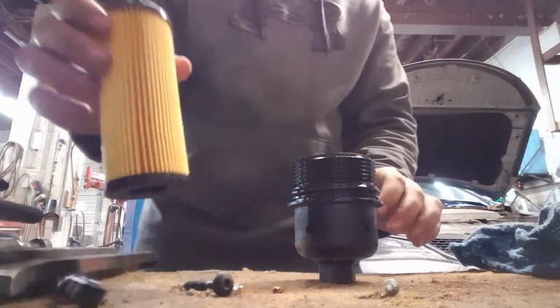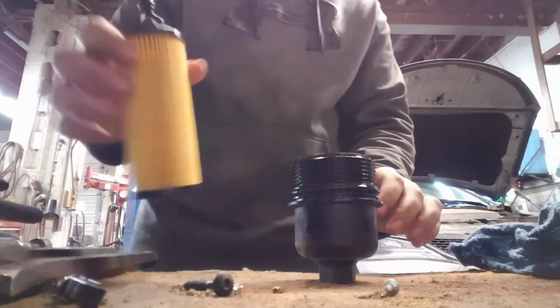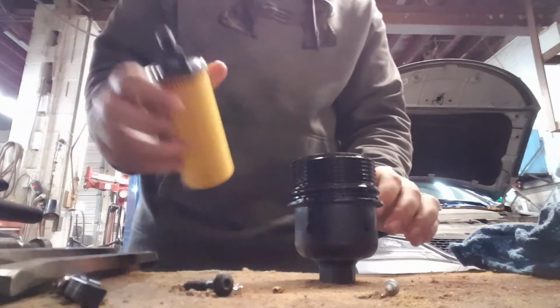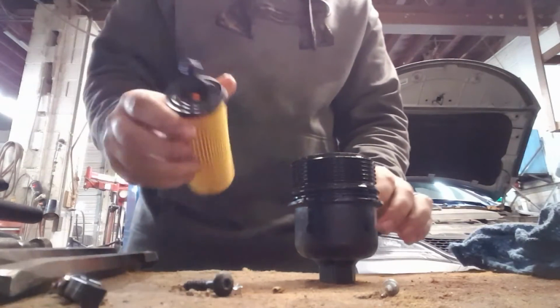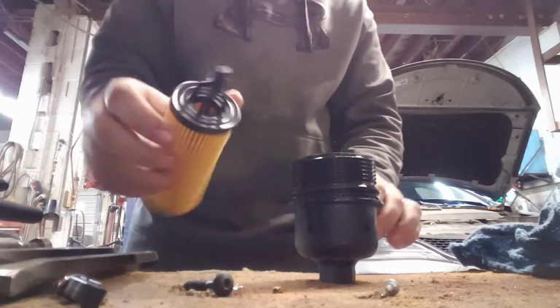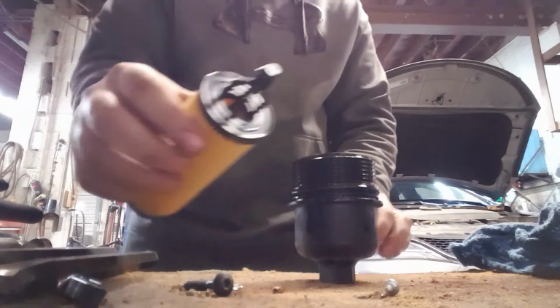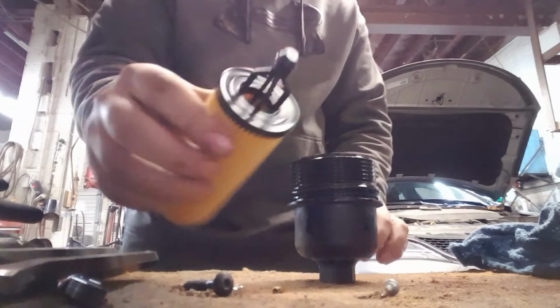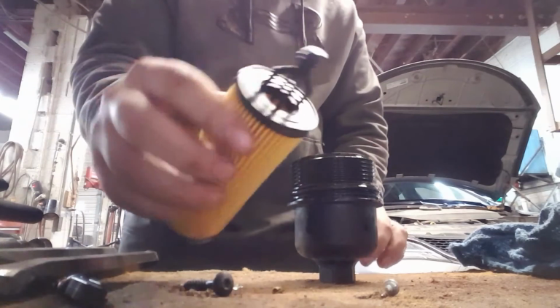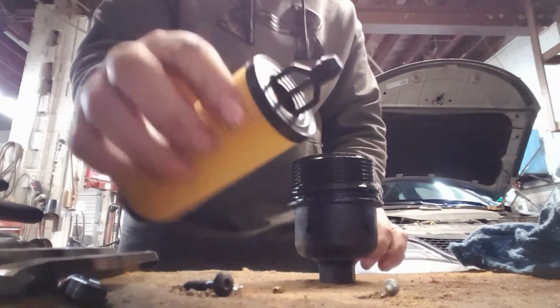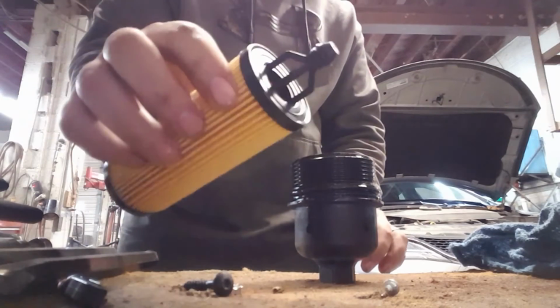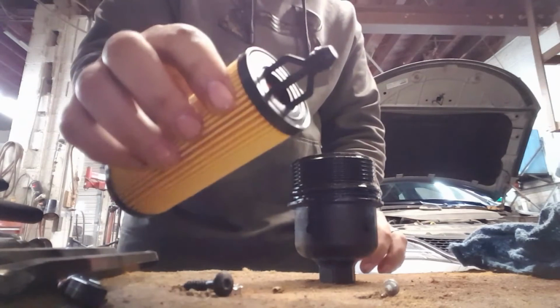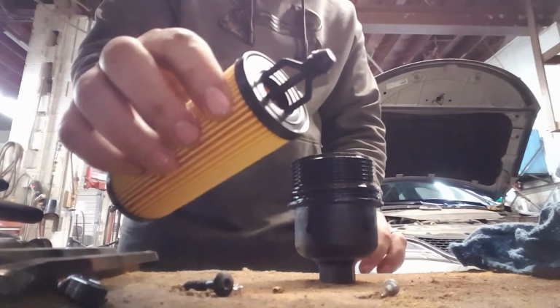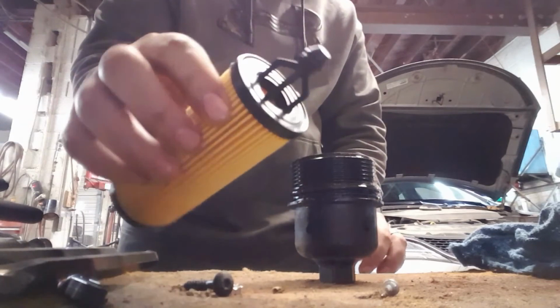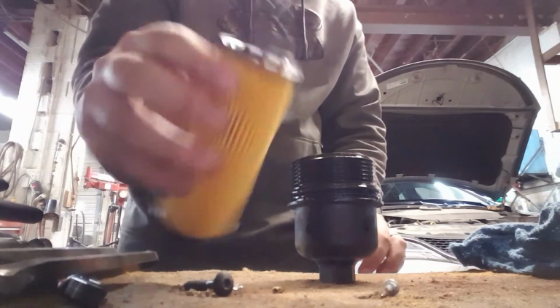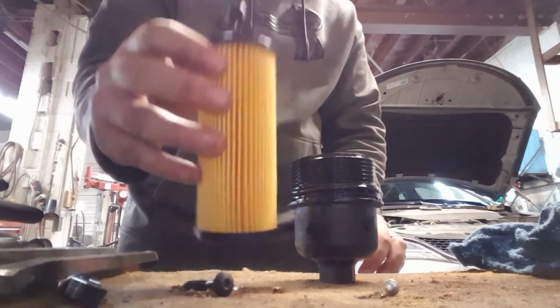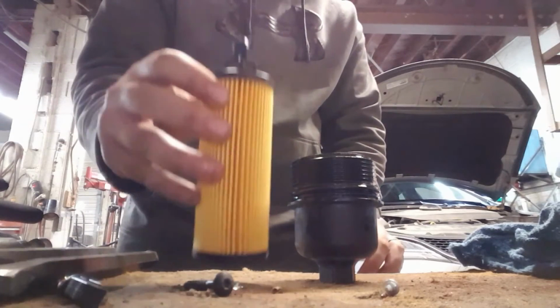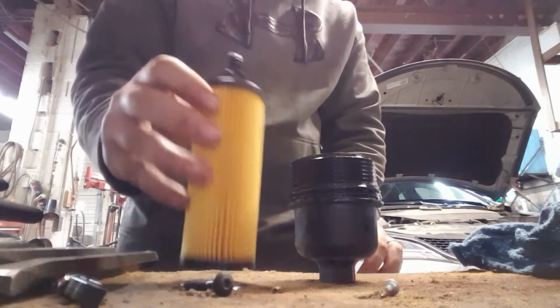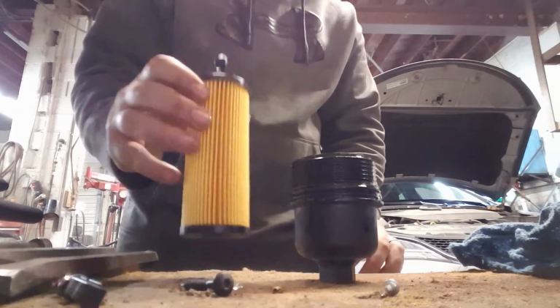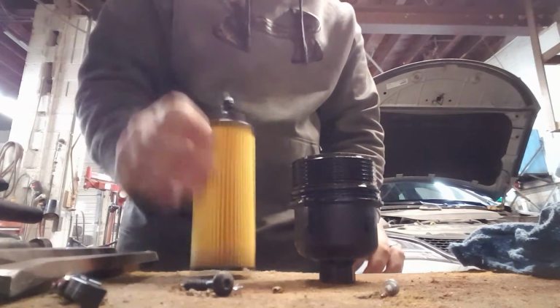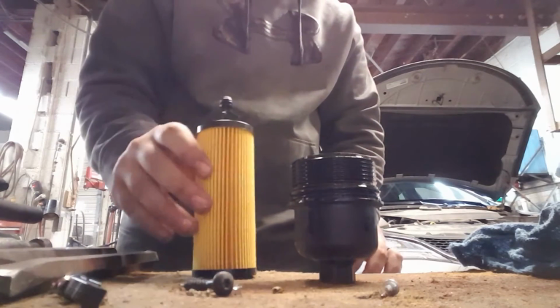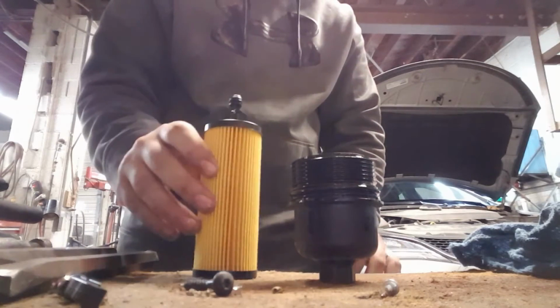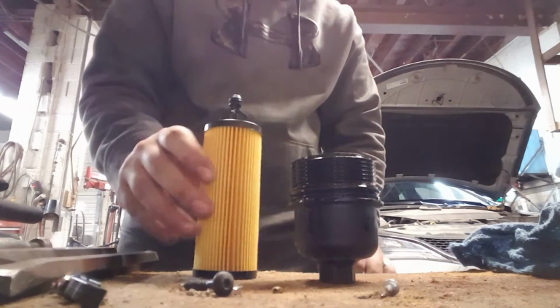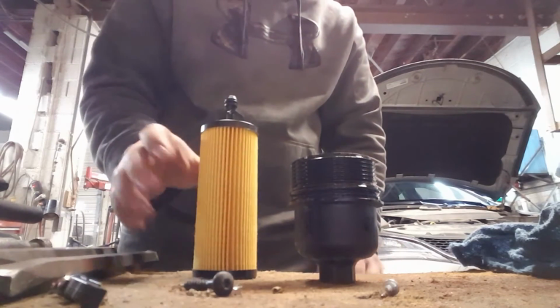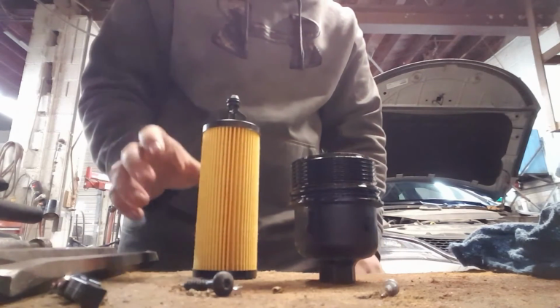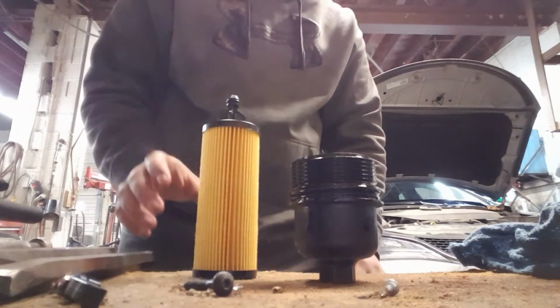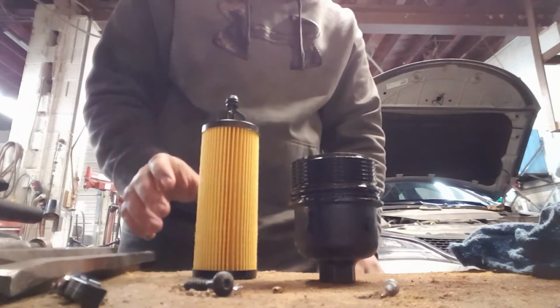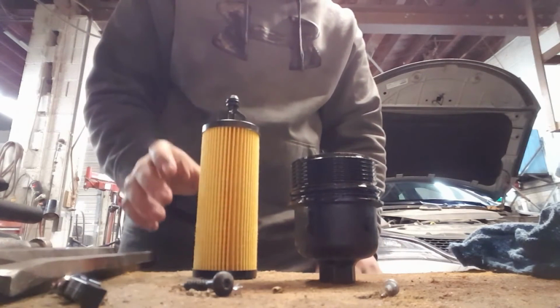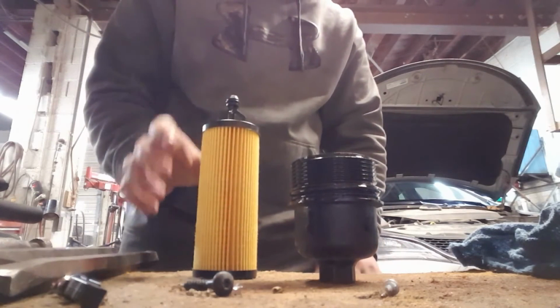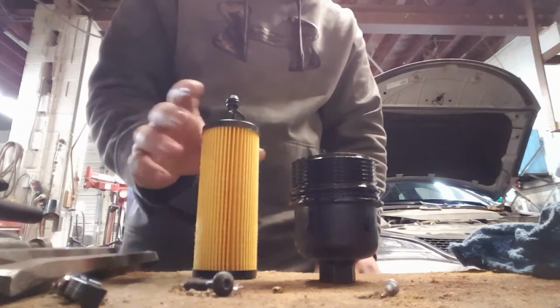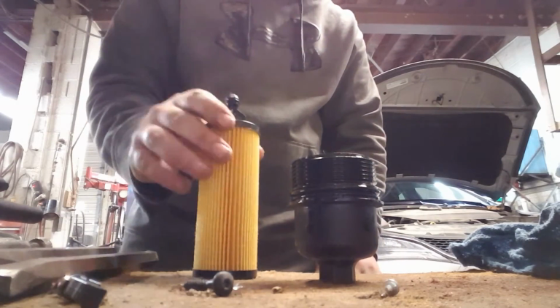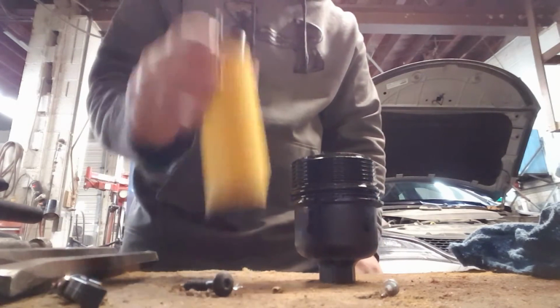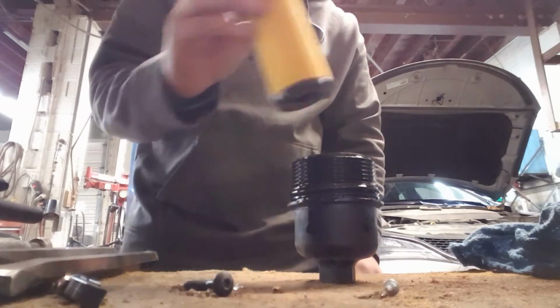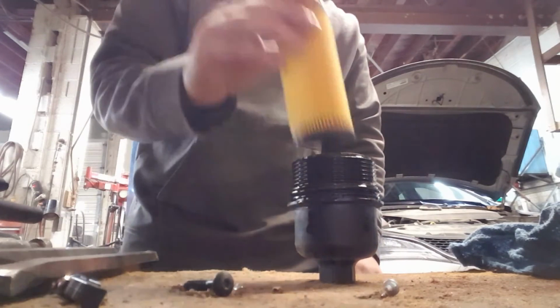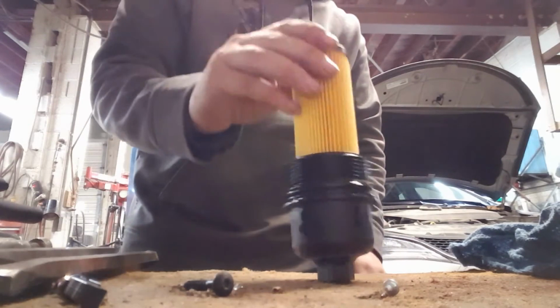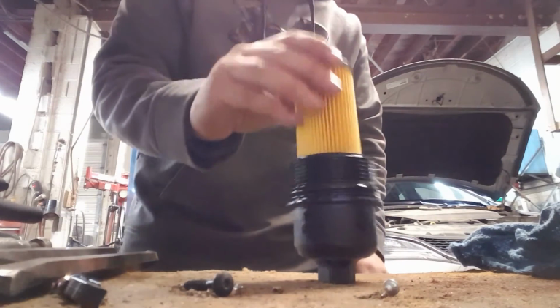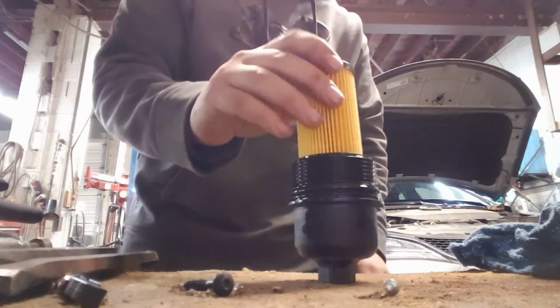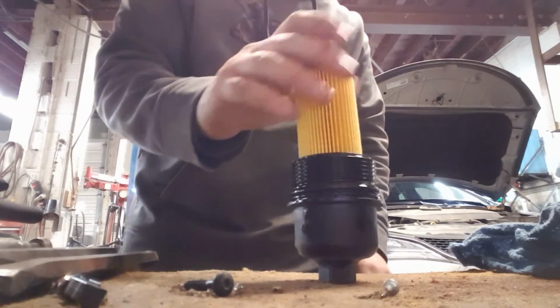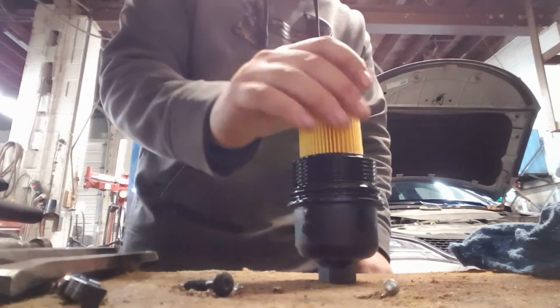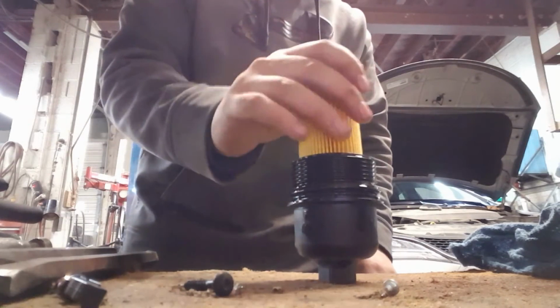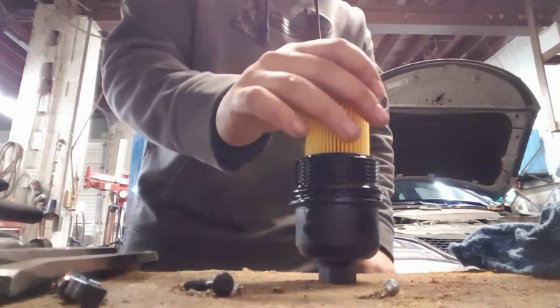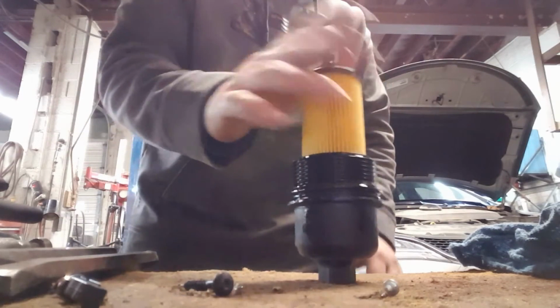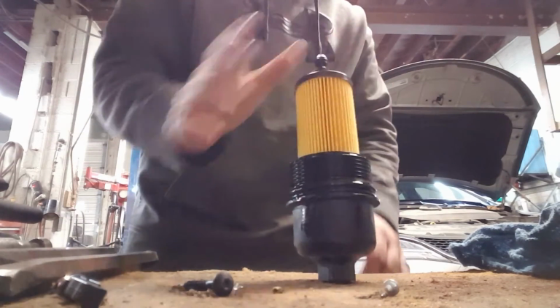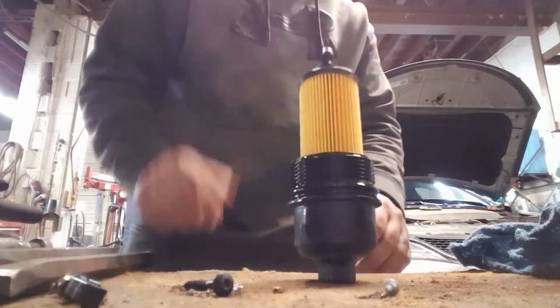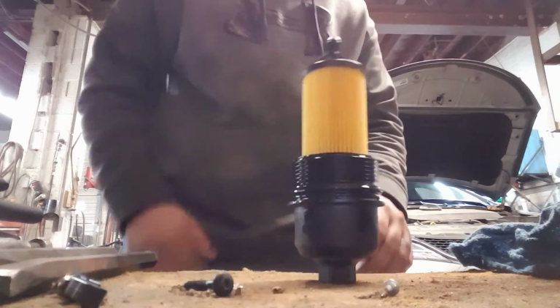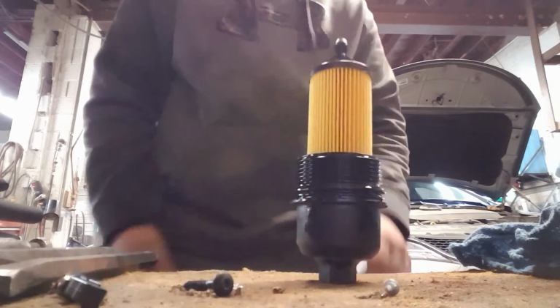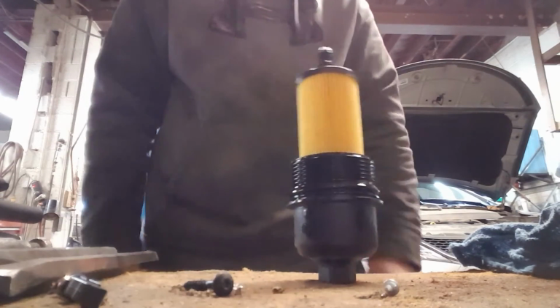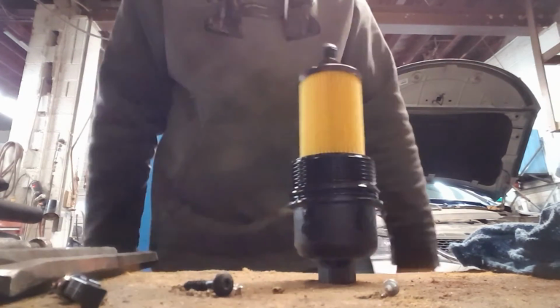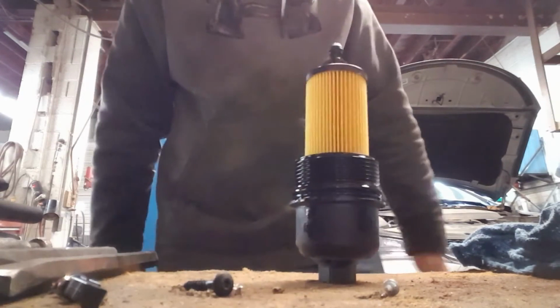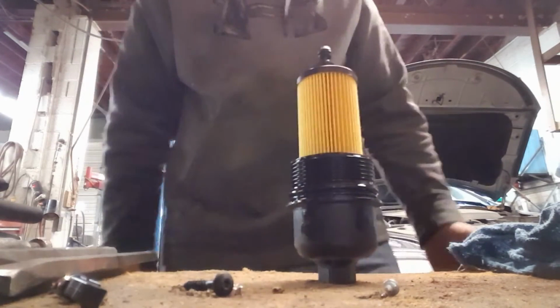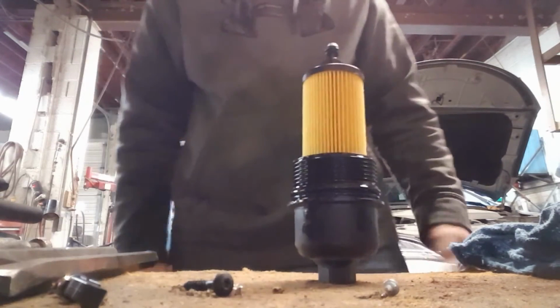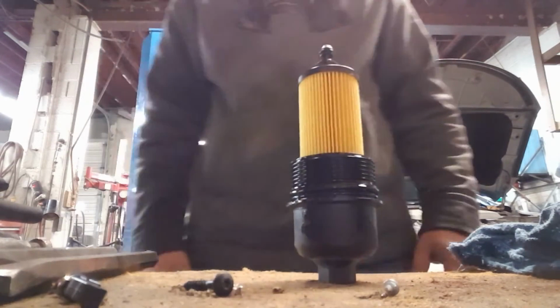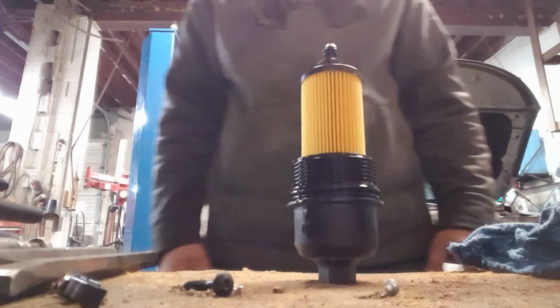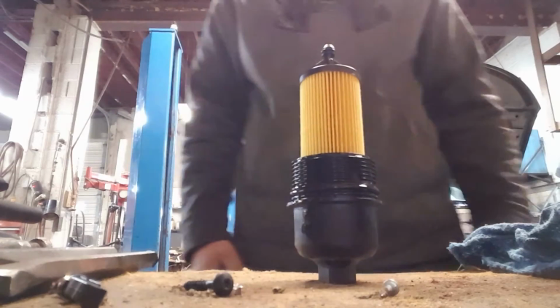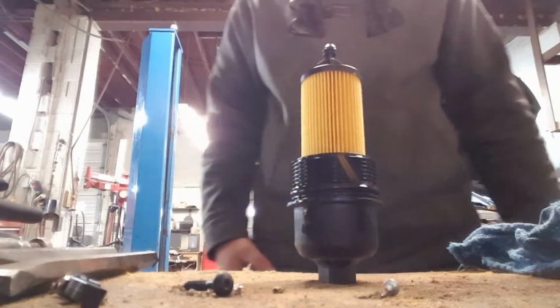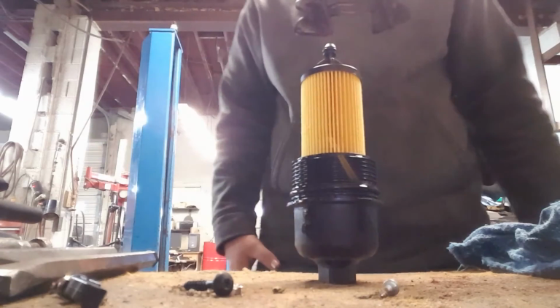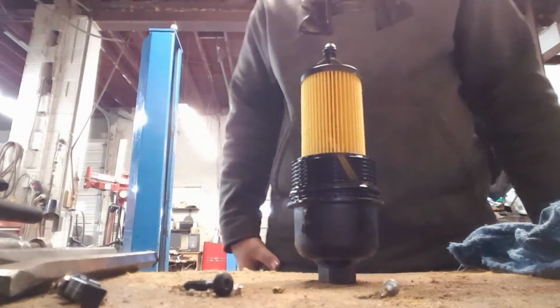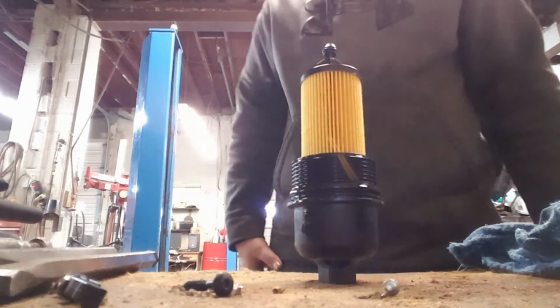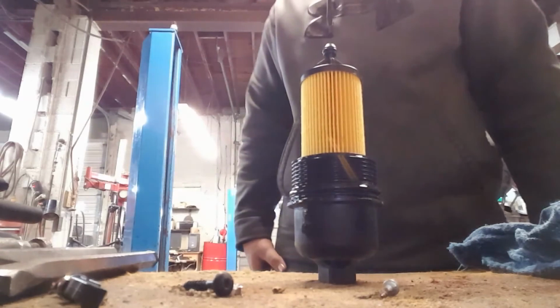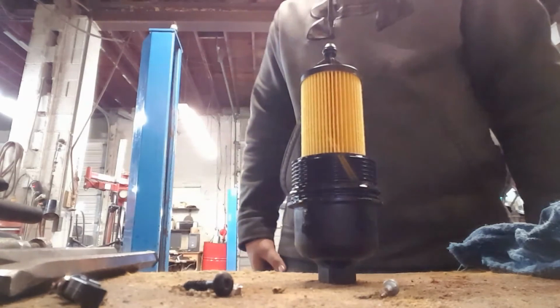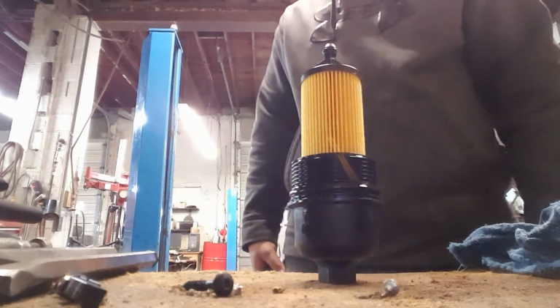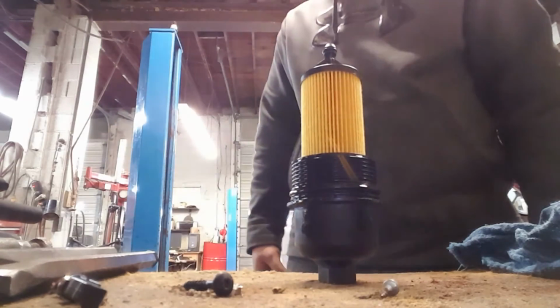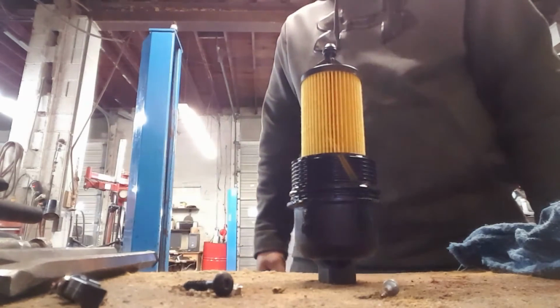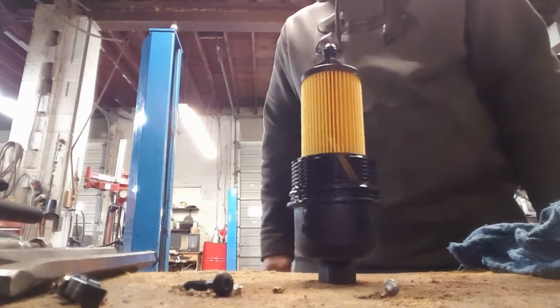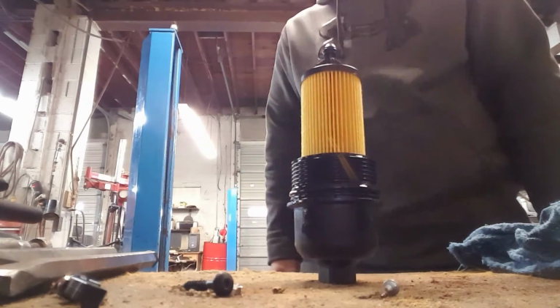And then this side up. So just like I set it down, pop it in there. That's good to go.